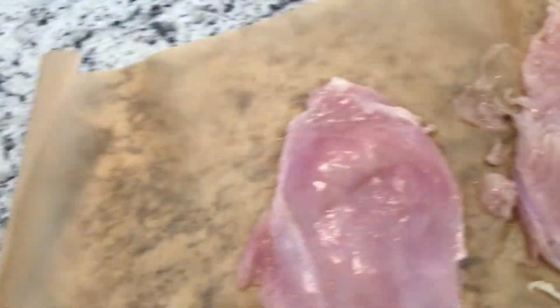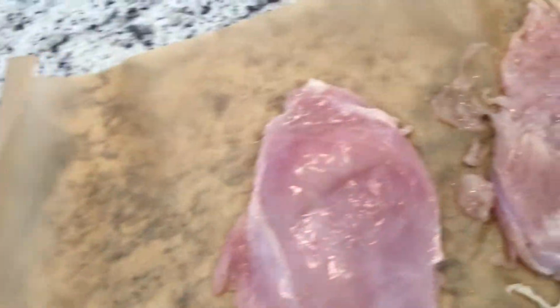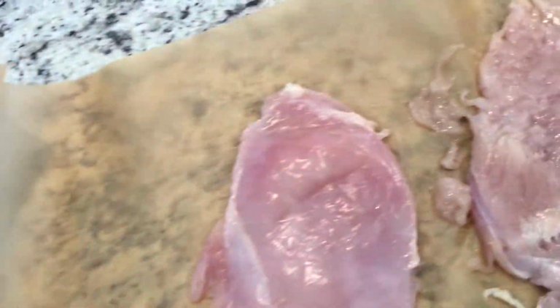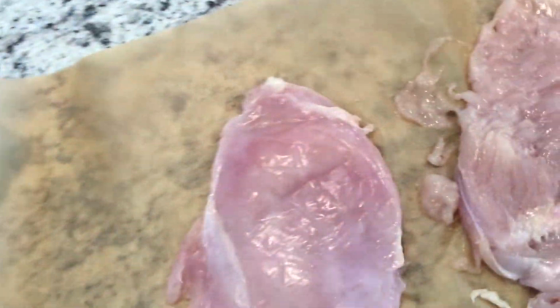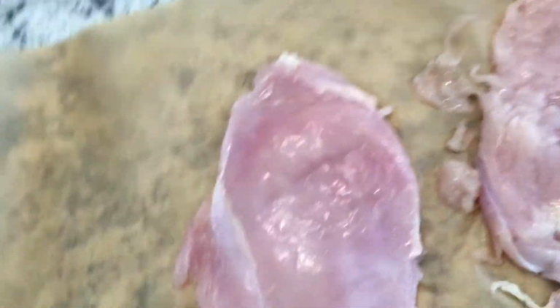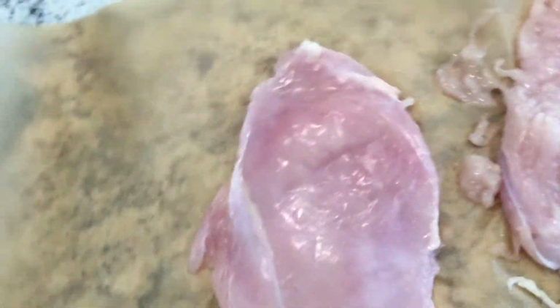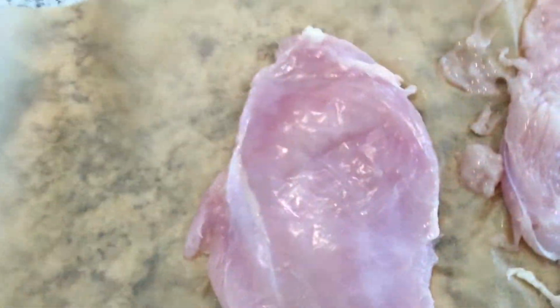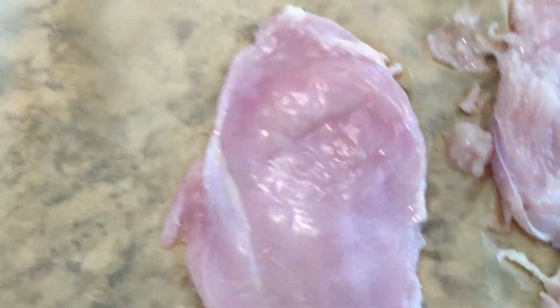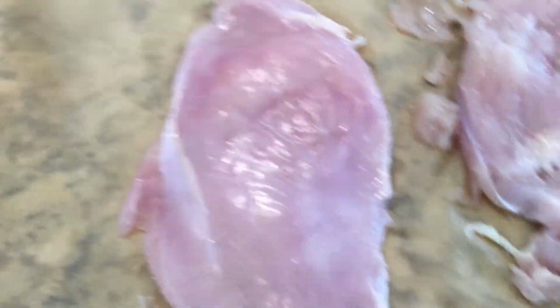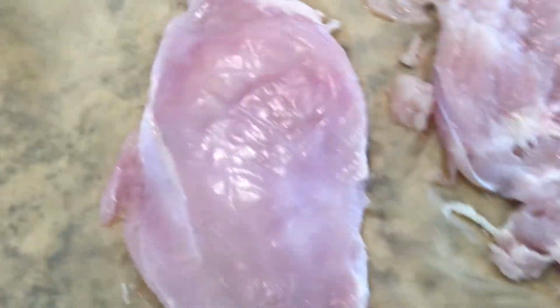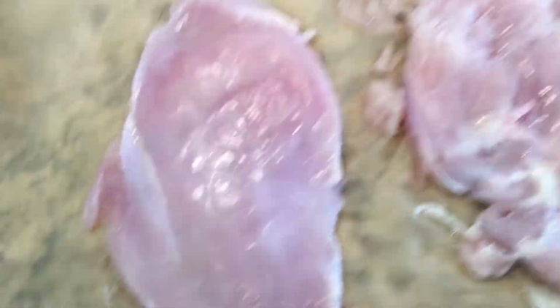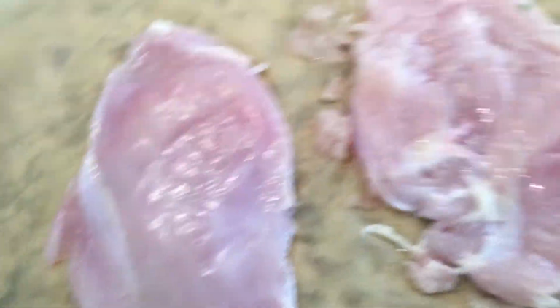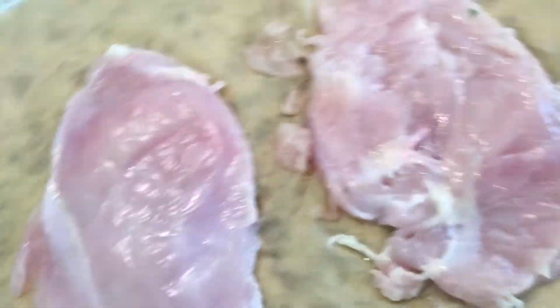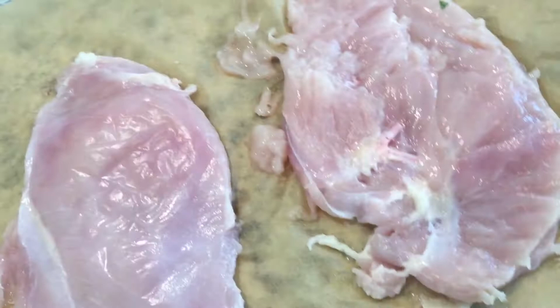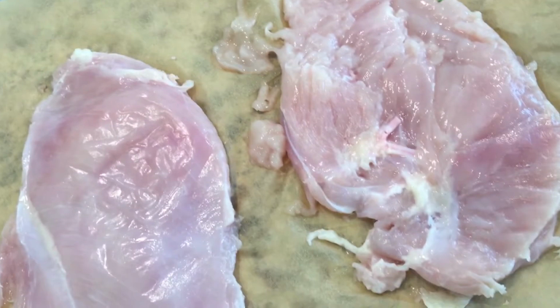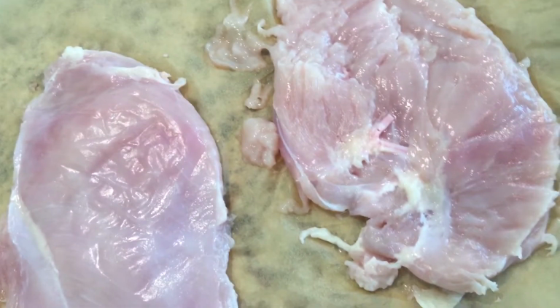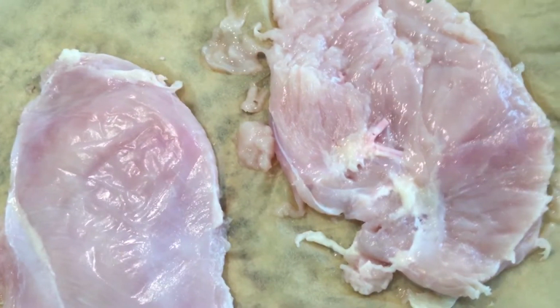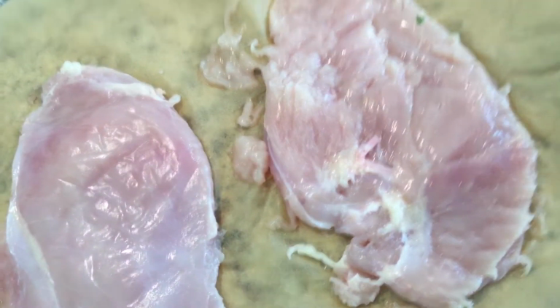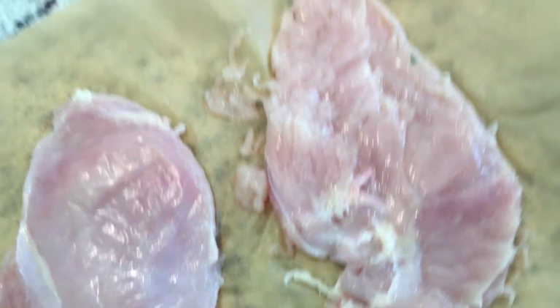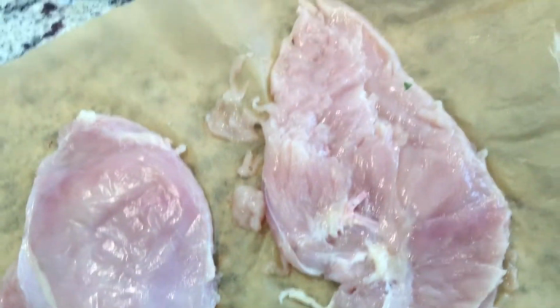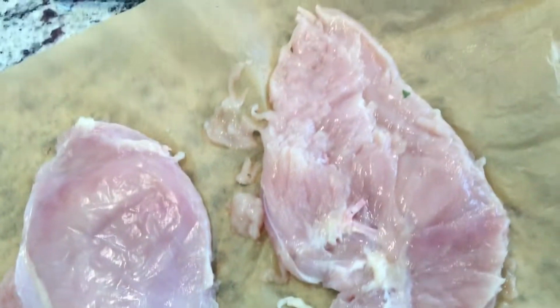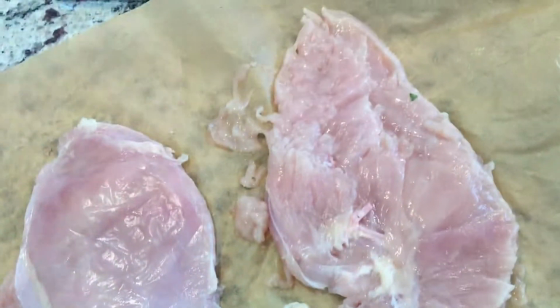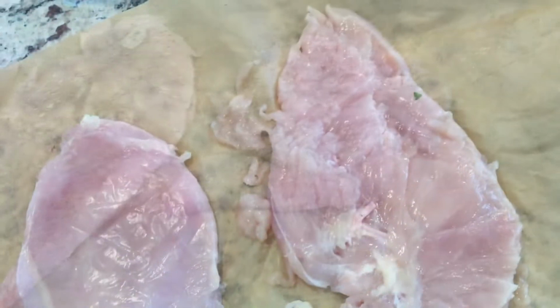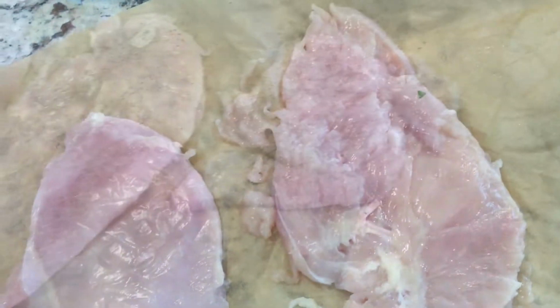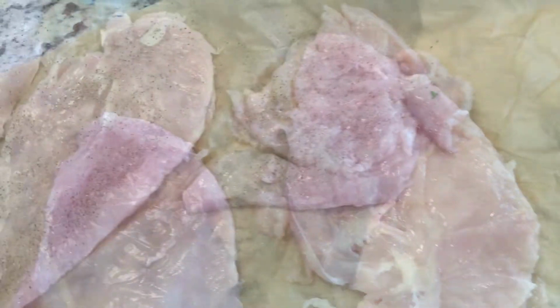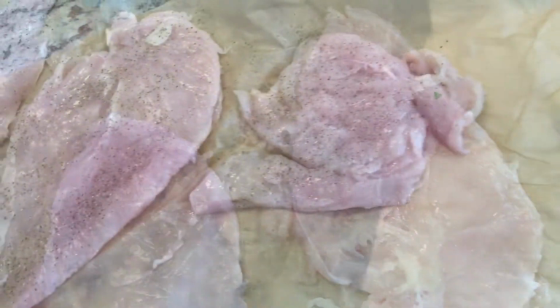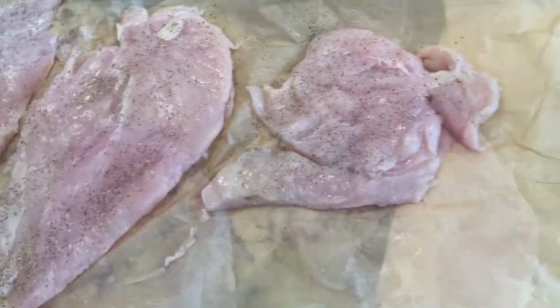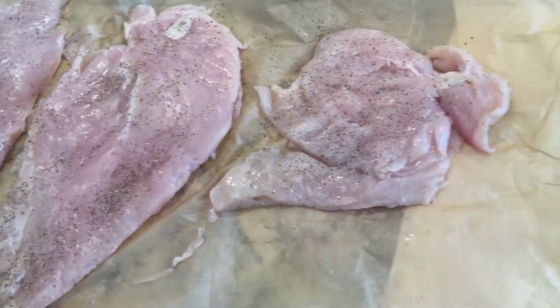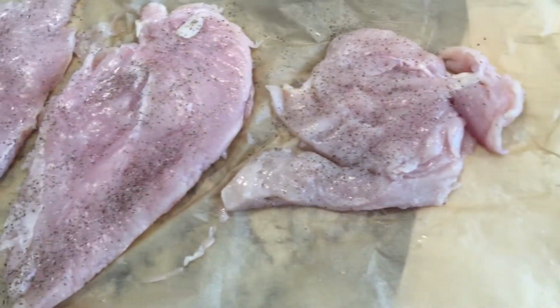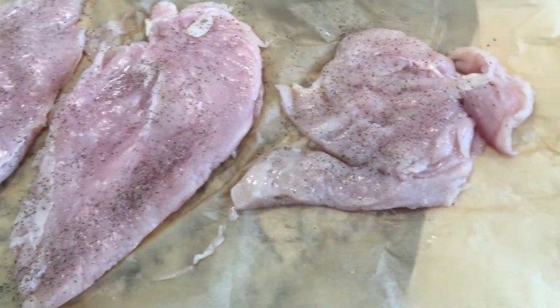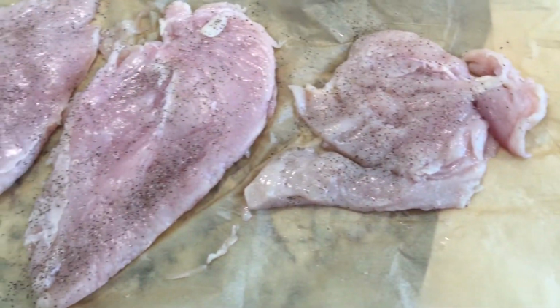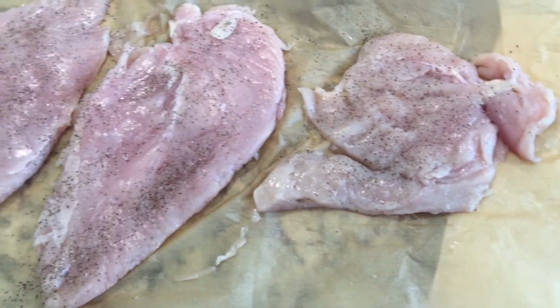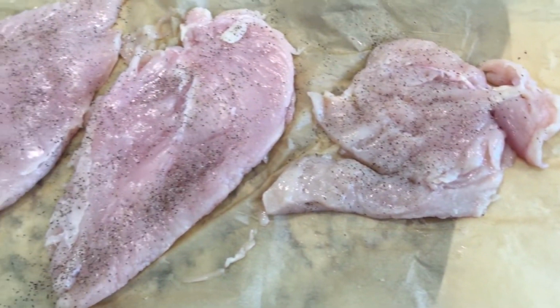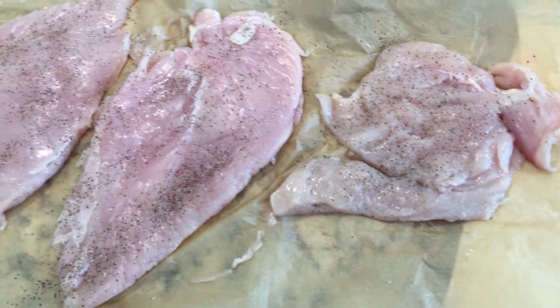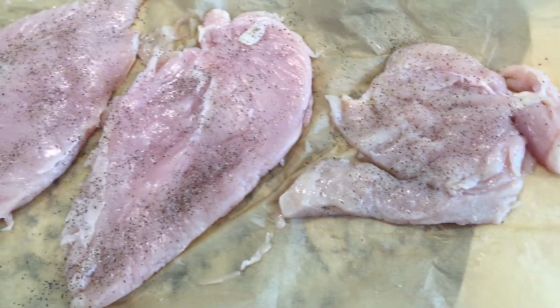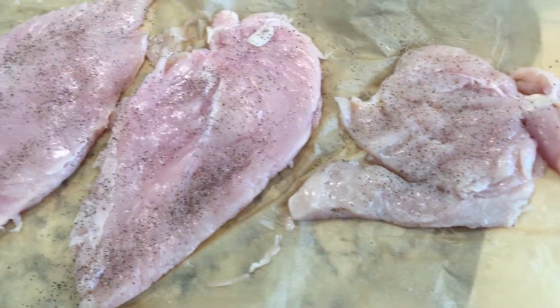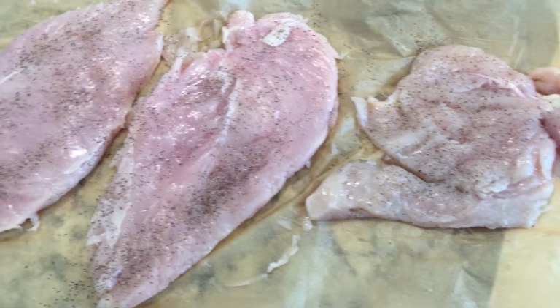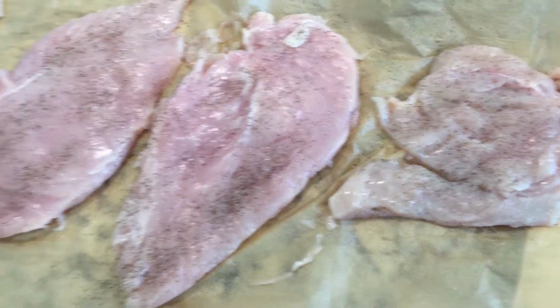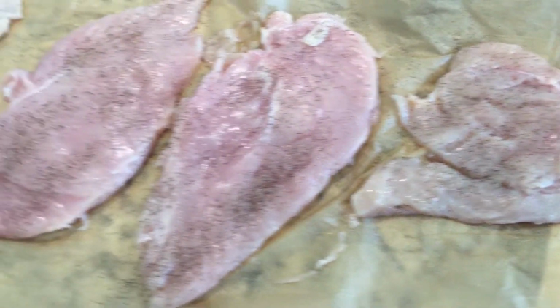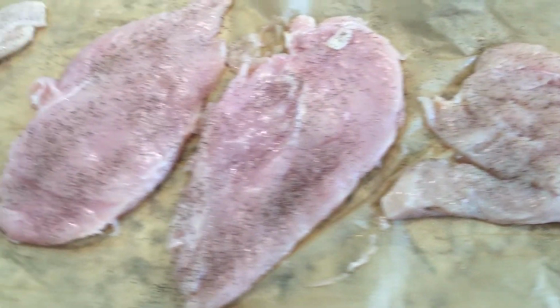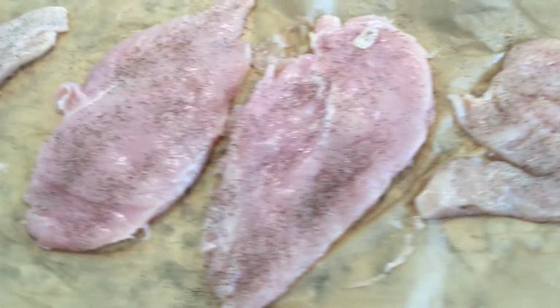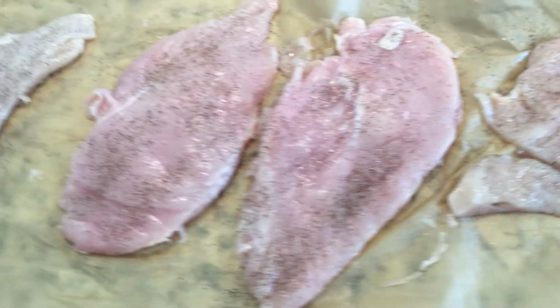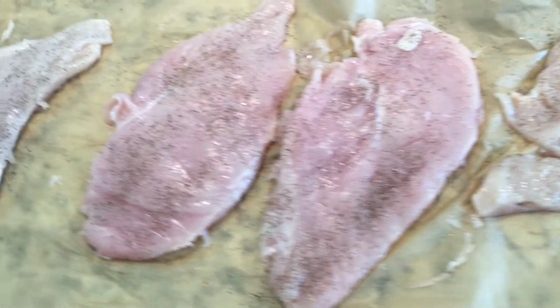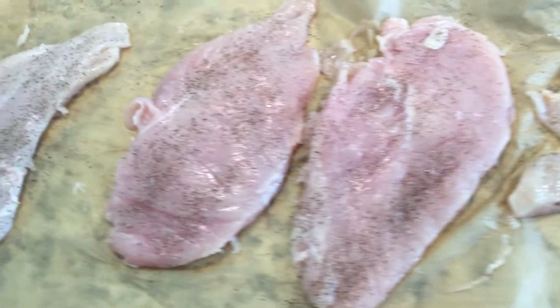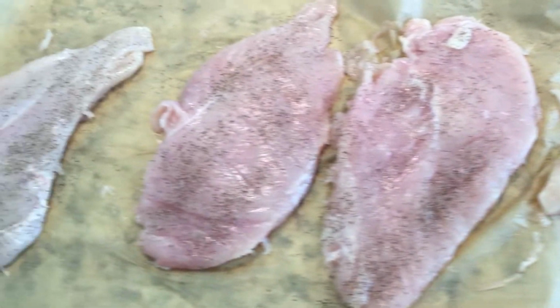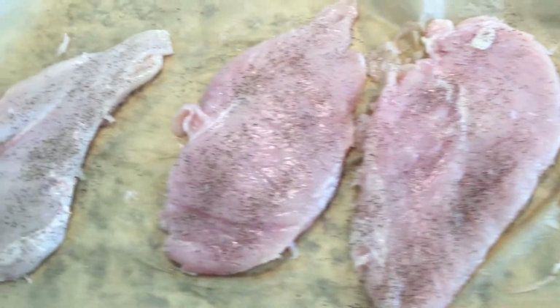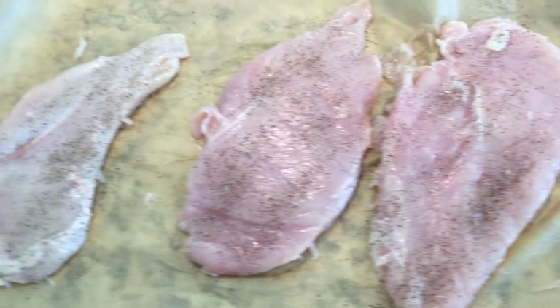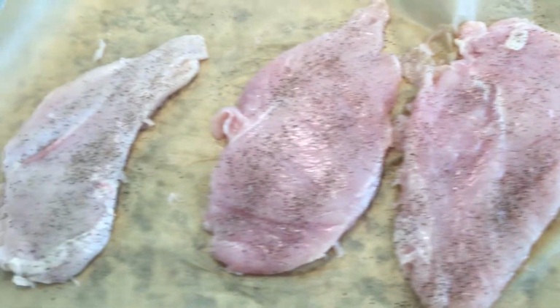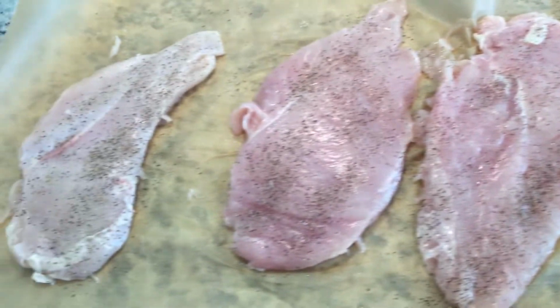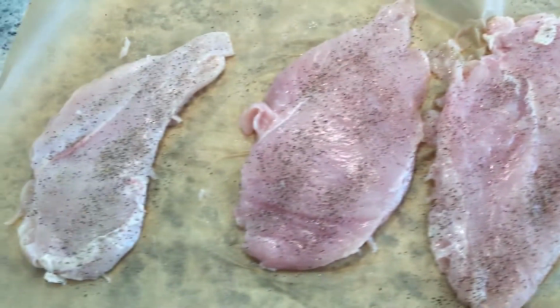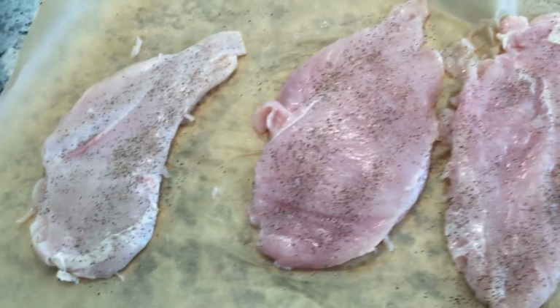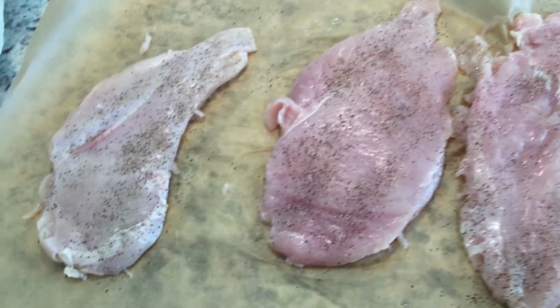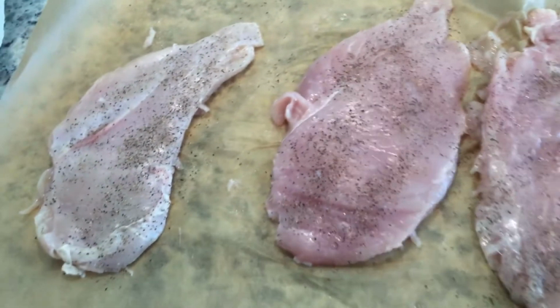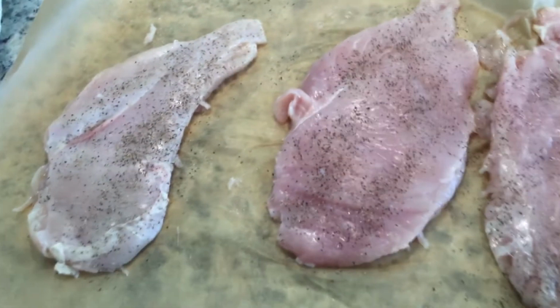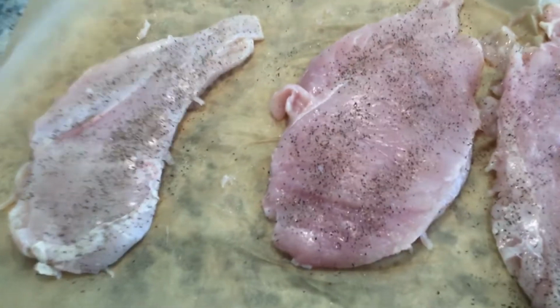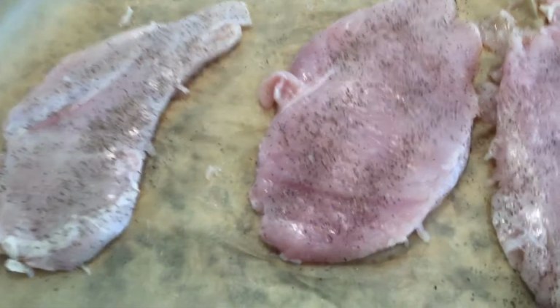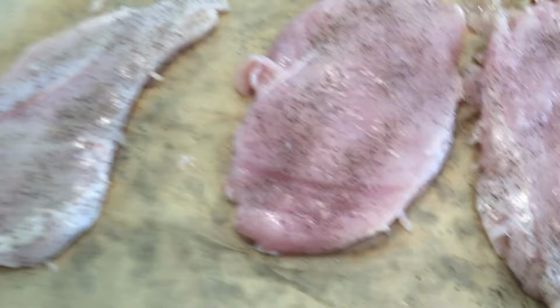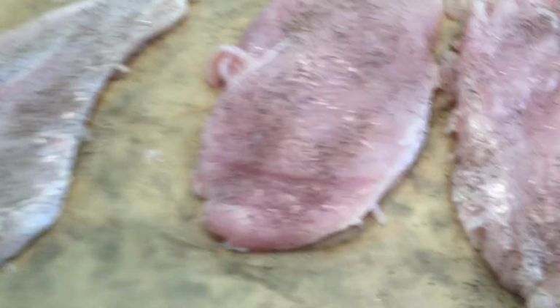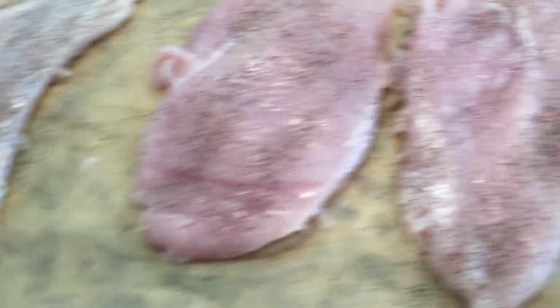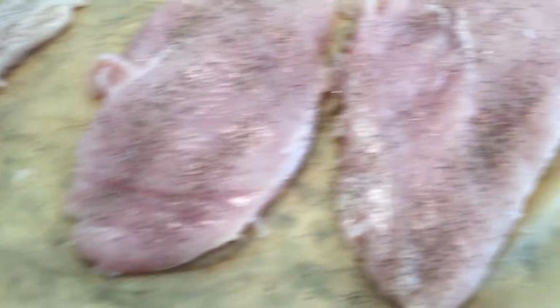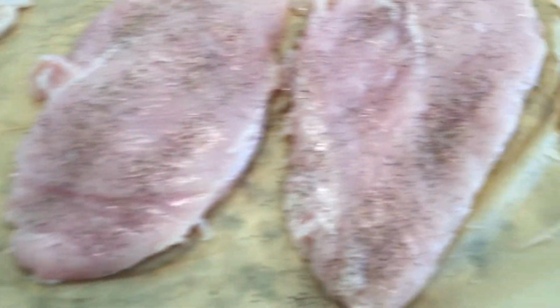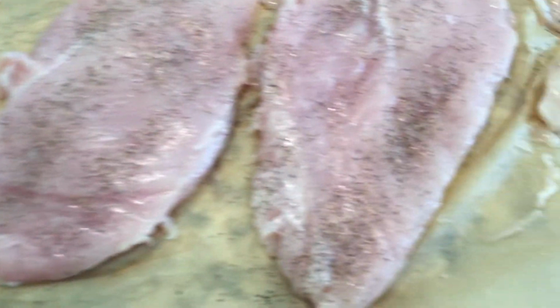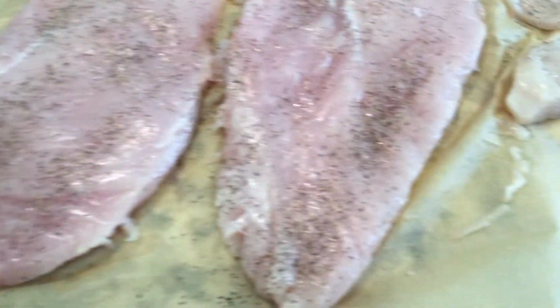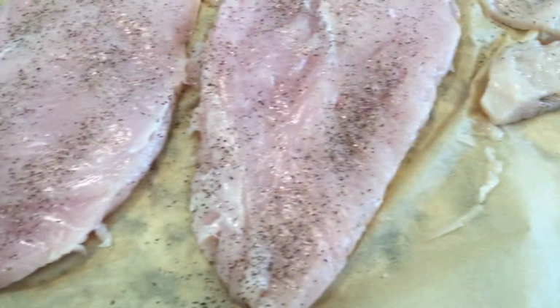Here I'm showing you that I've pounded out my chicken to a half inch thickness, and then salt and pepper to taste.